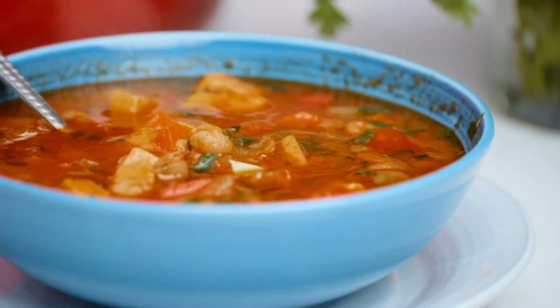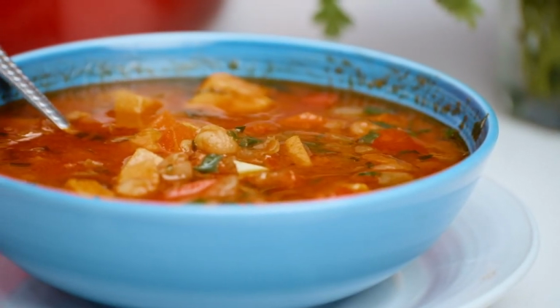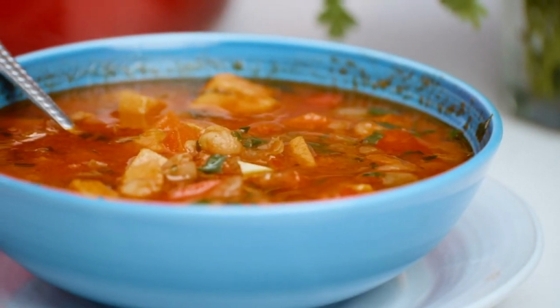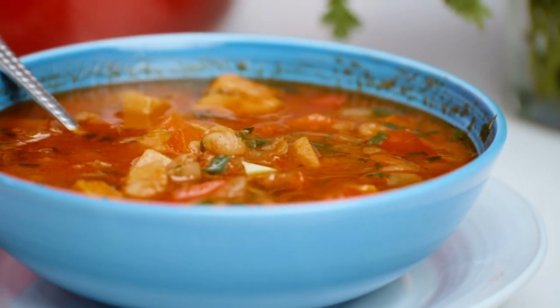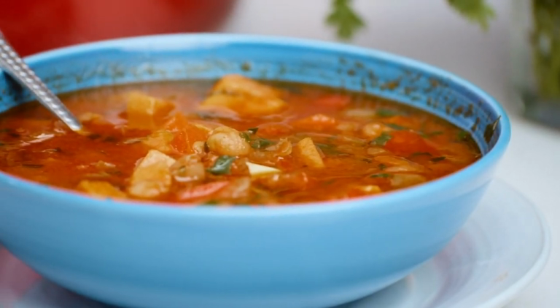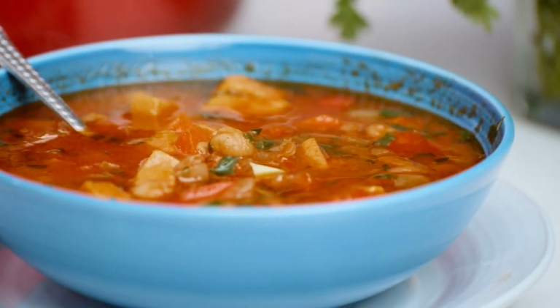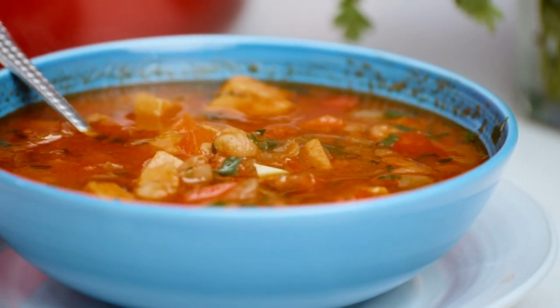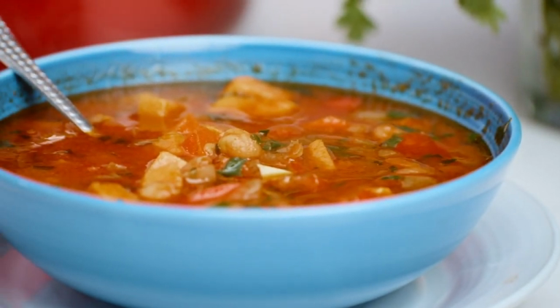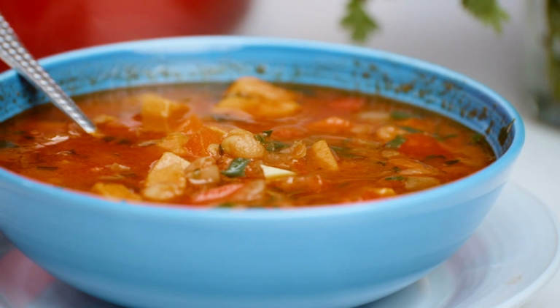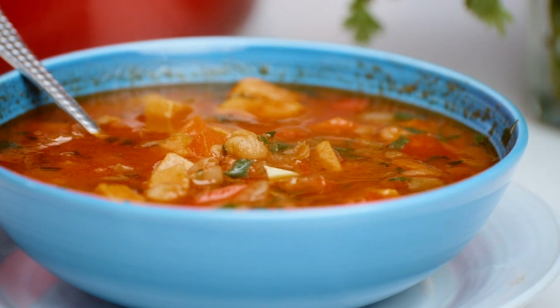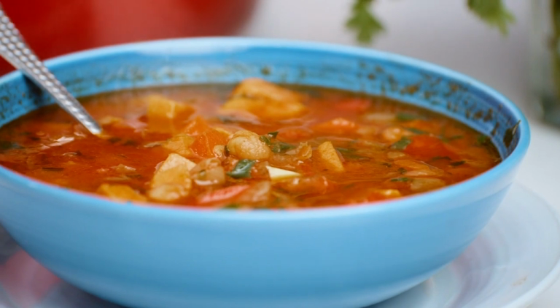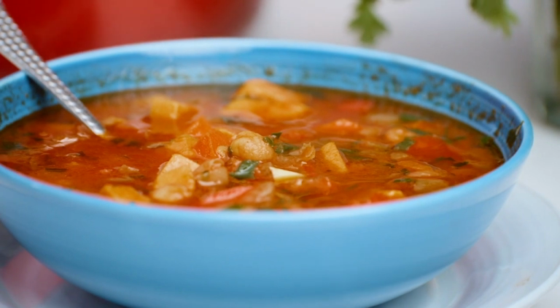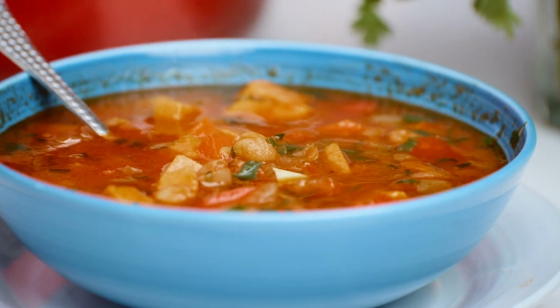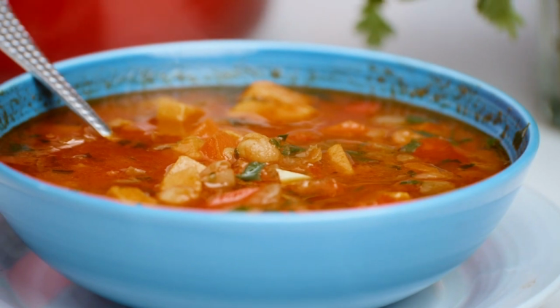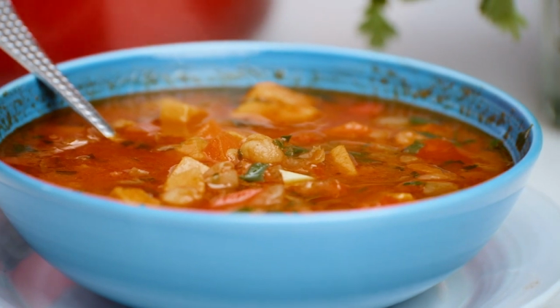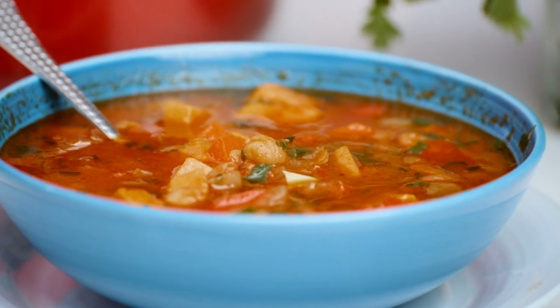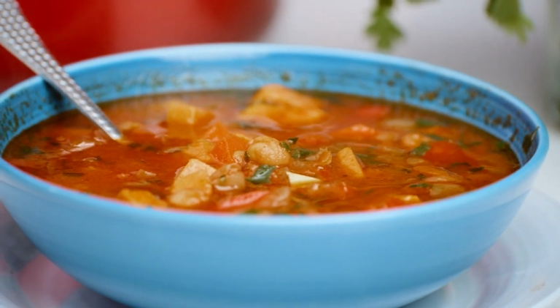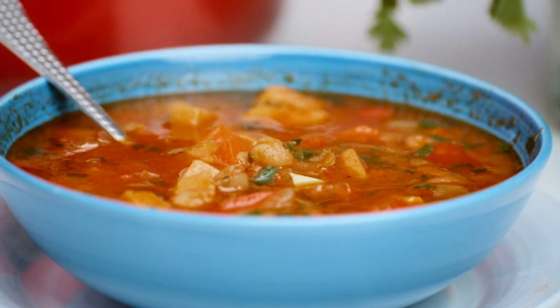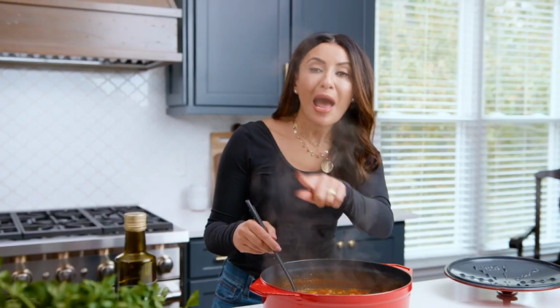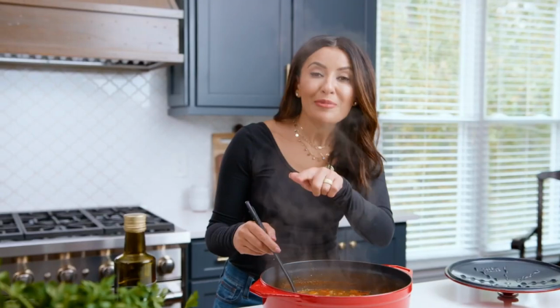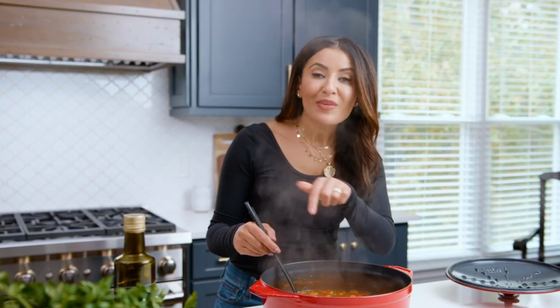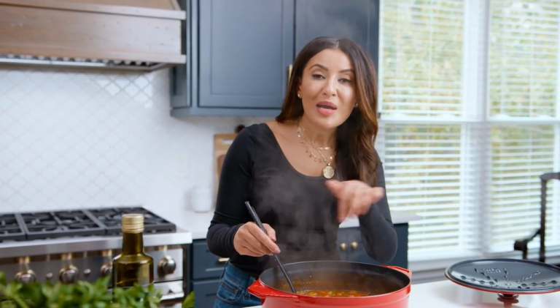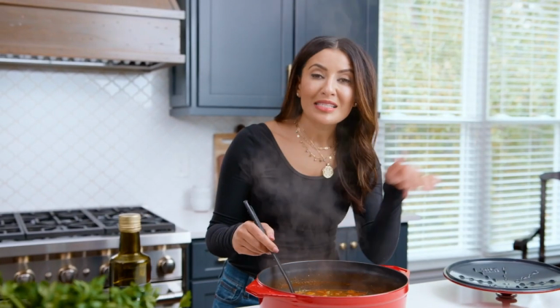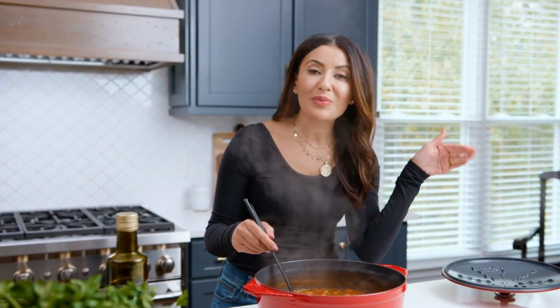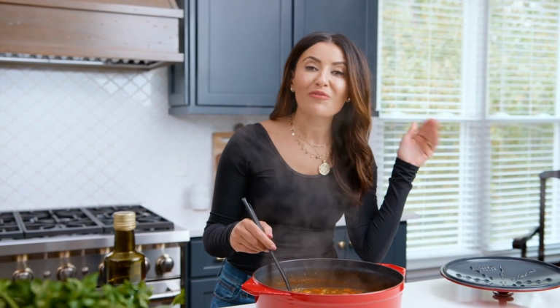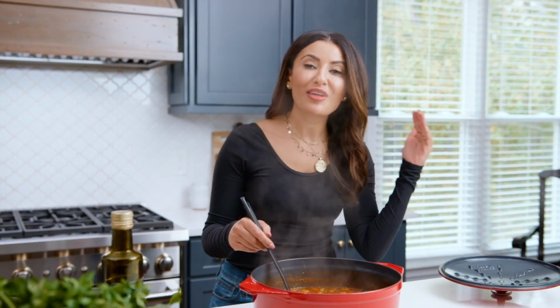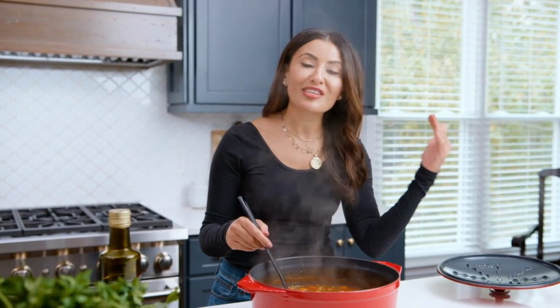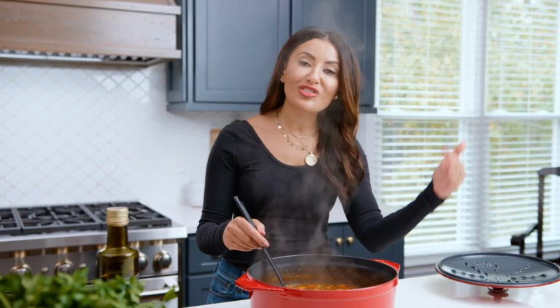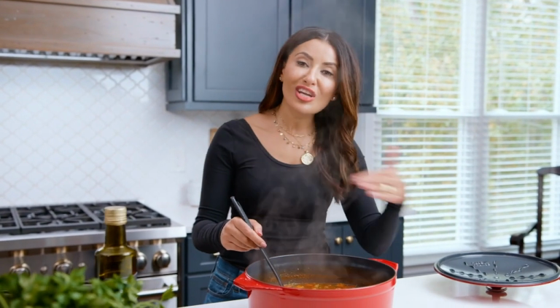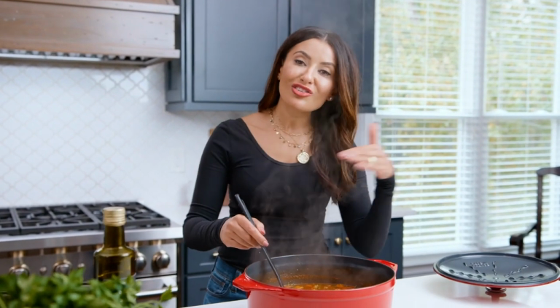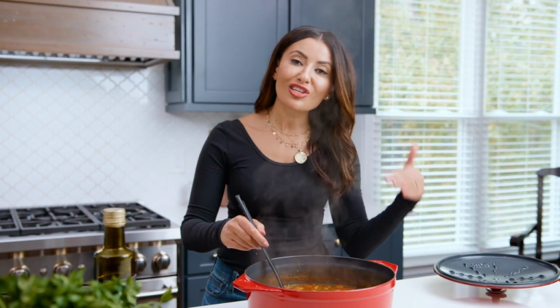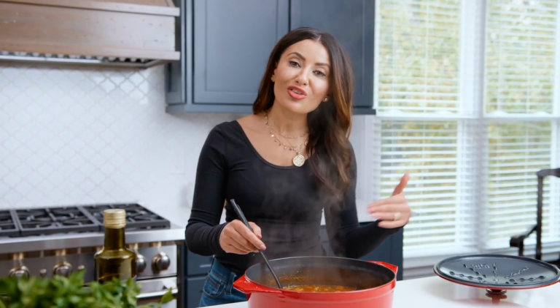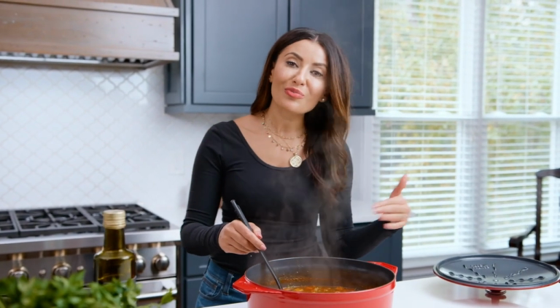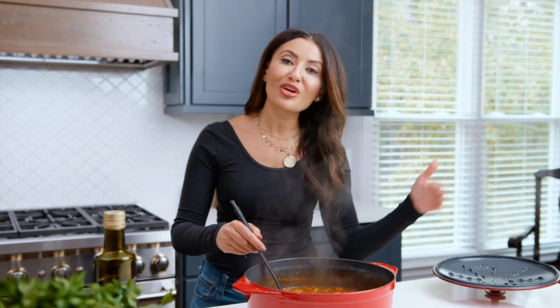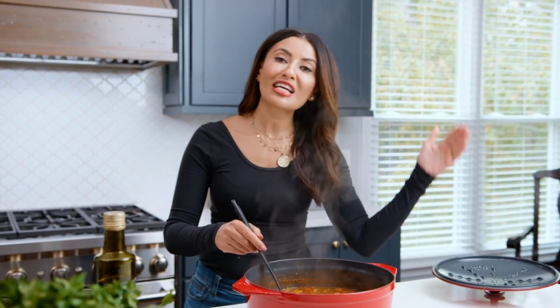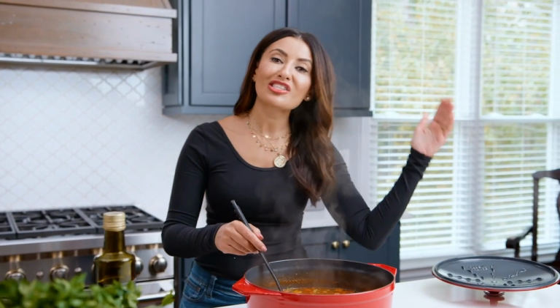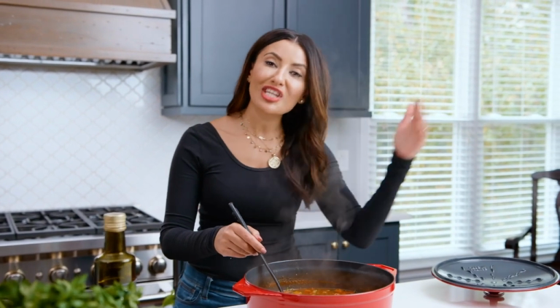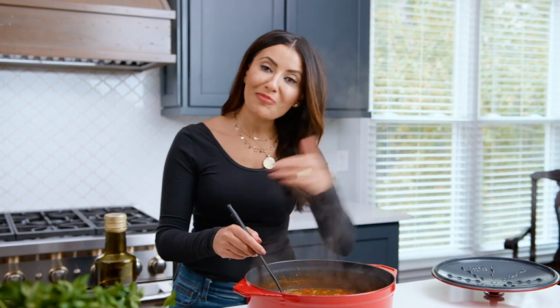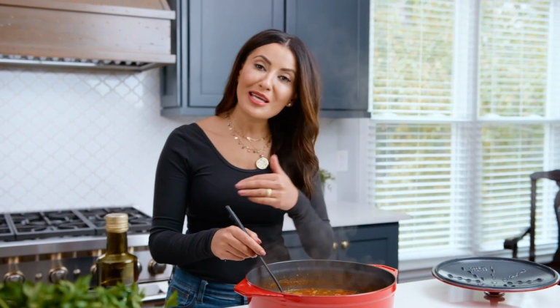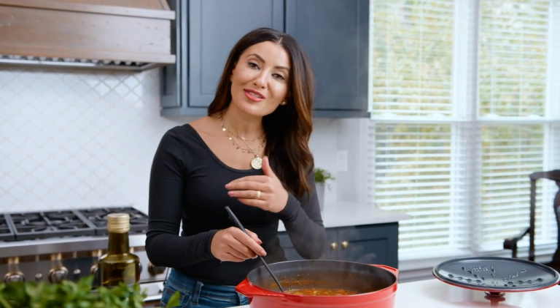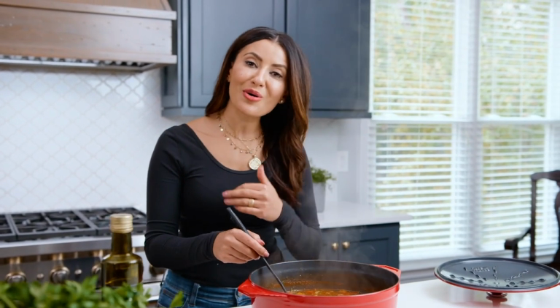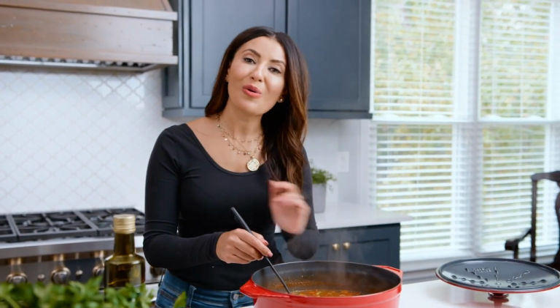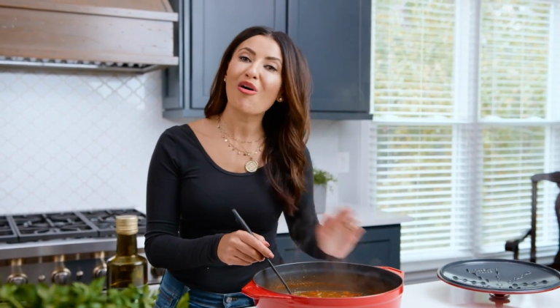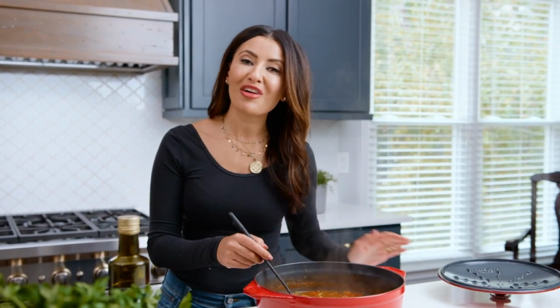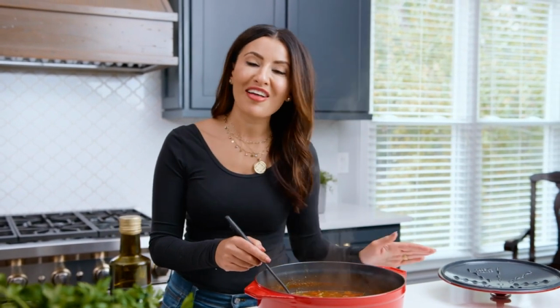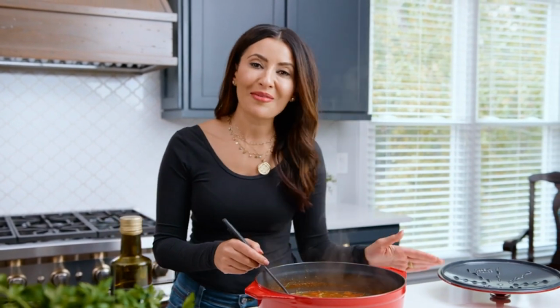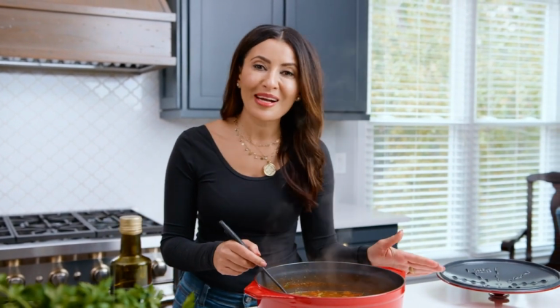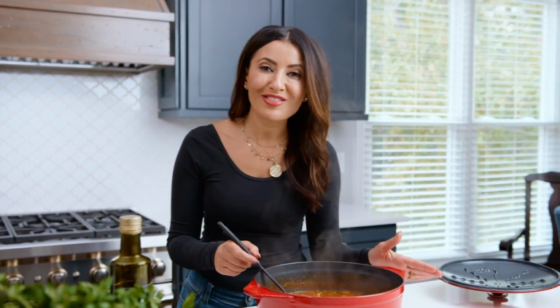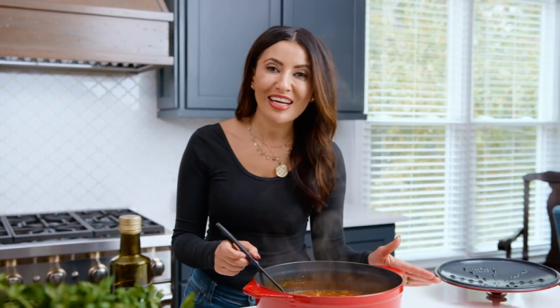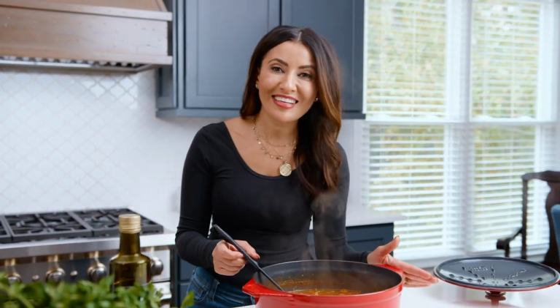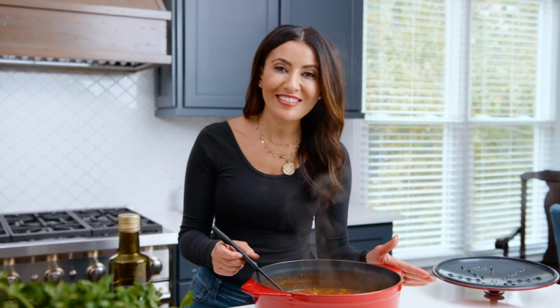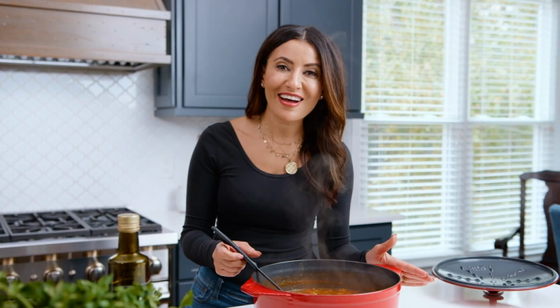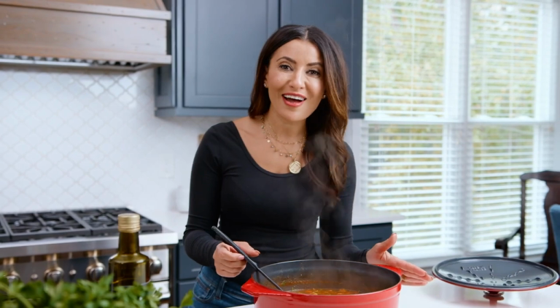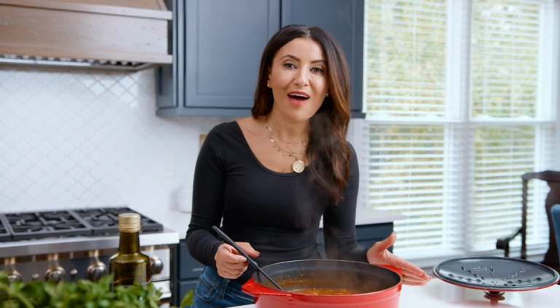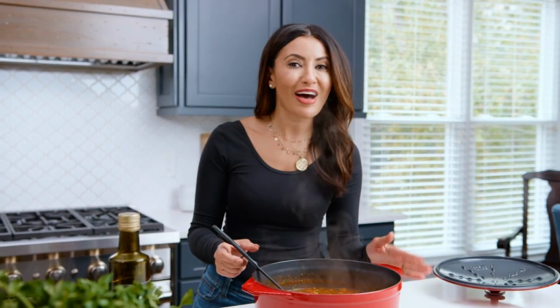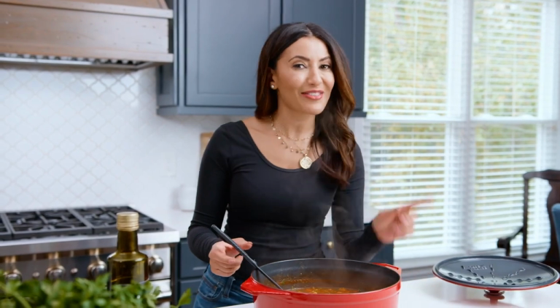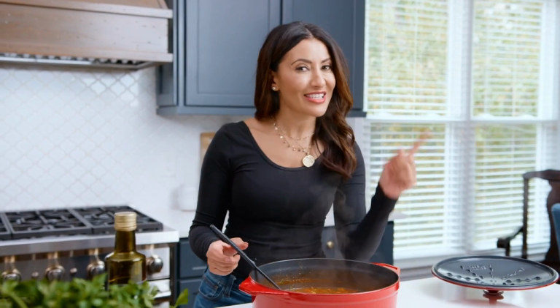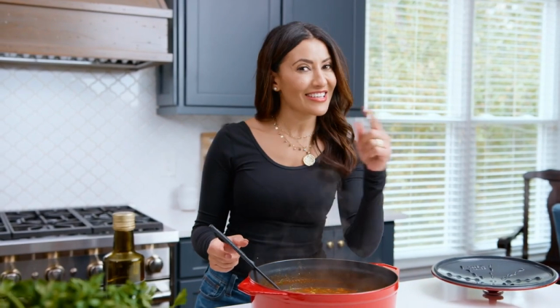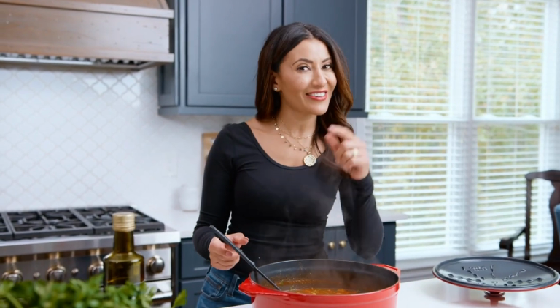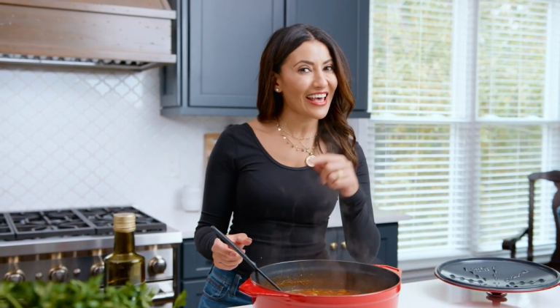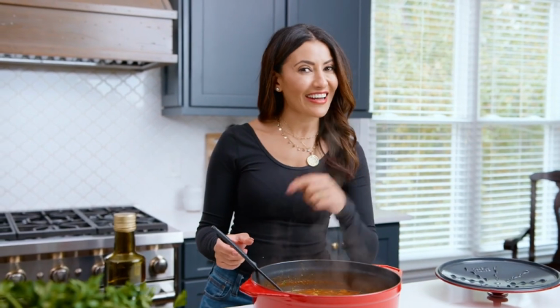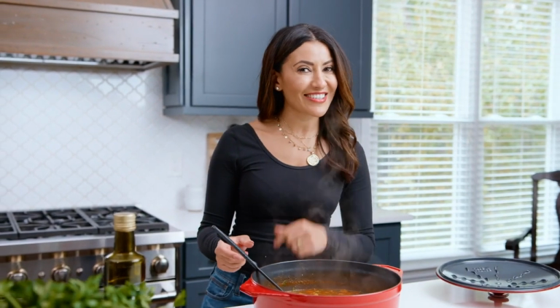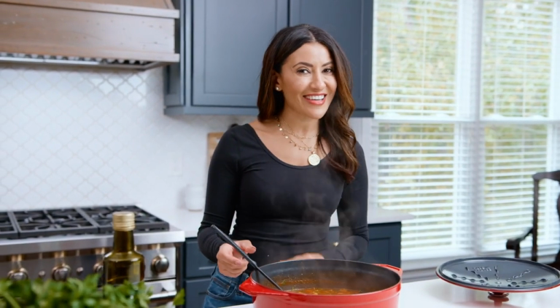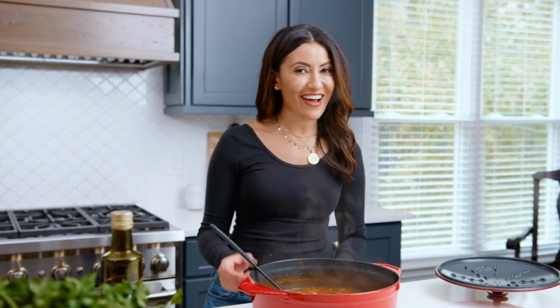I can't wait to dig in! Grab the recipe for this ginger turmeric chickpea soup over on TheMediterraneanDish.com. I will see you later — ciao!